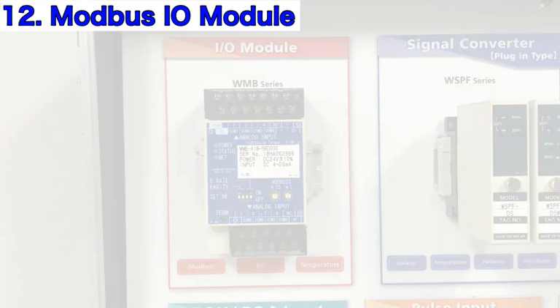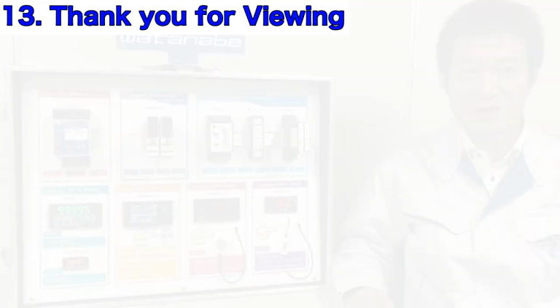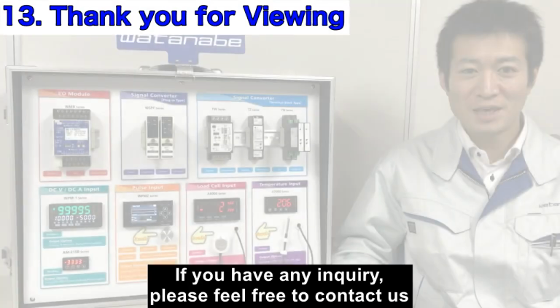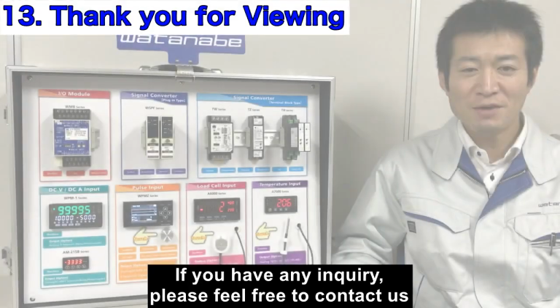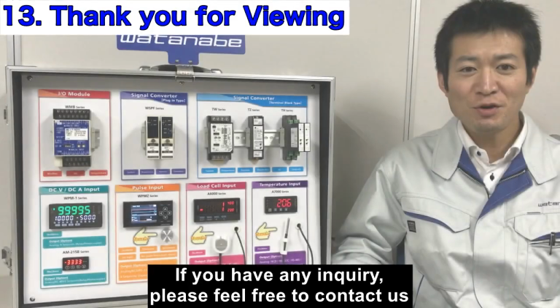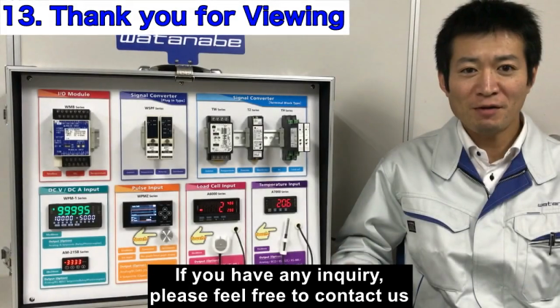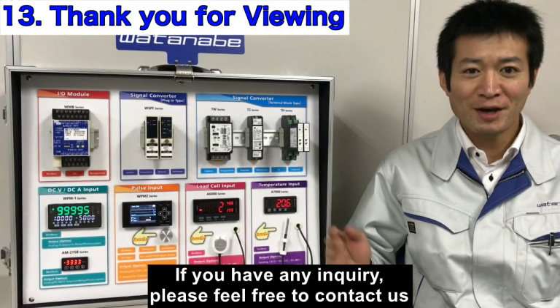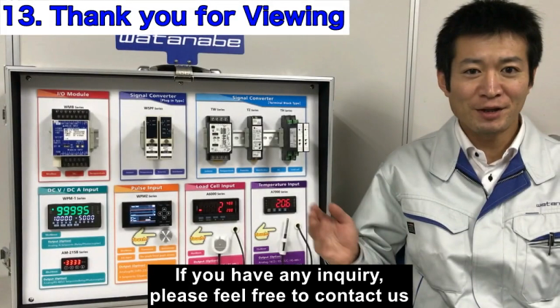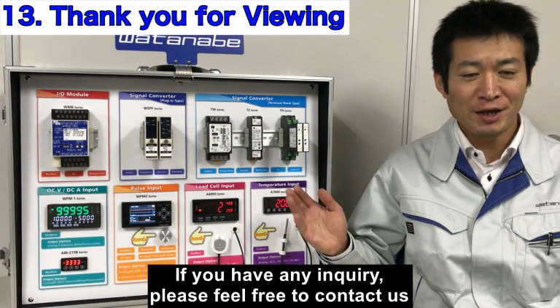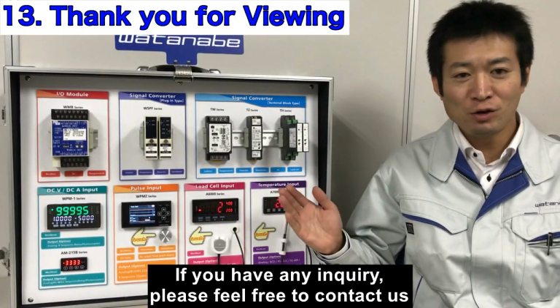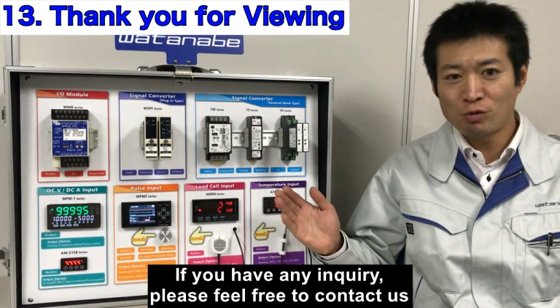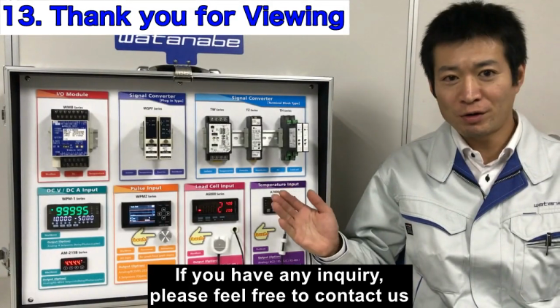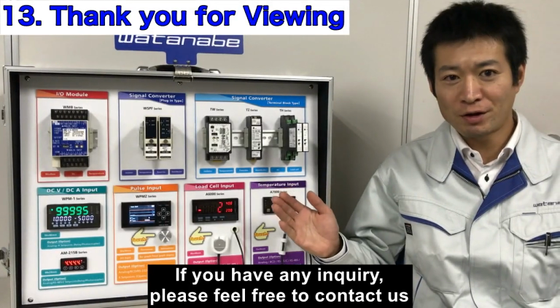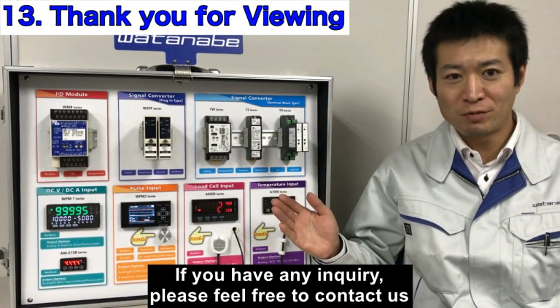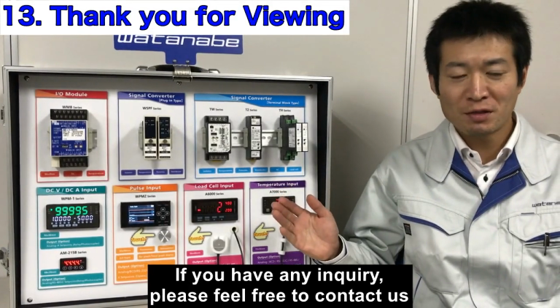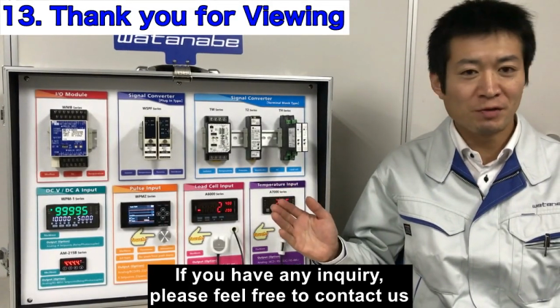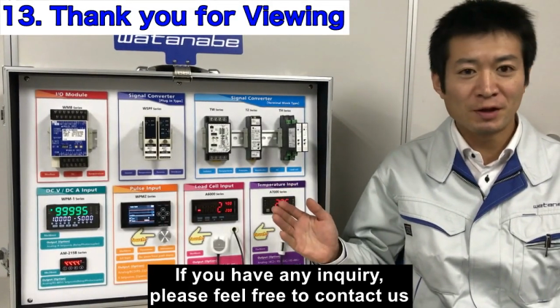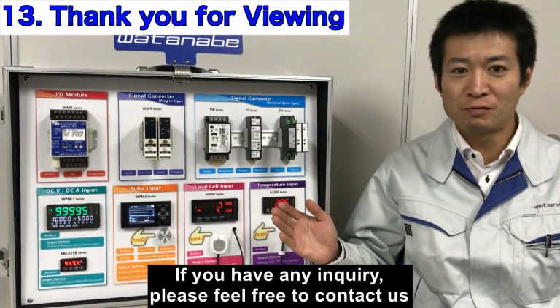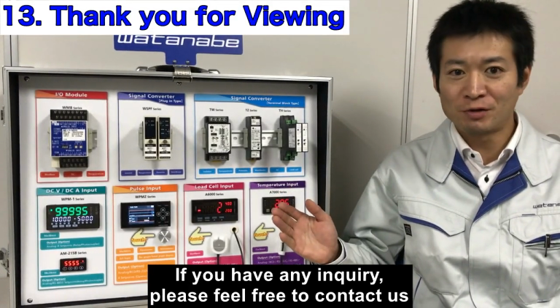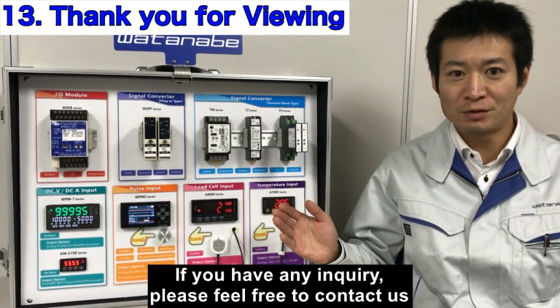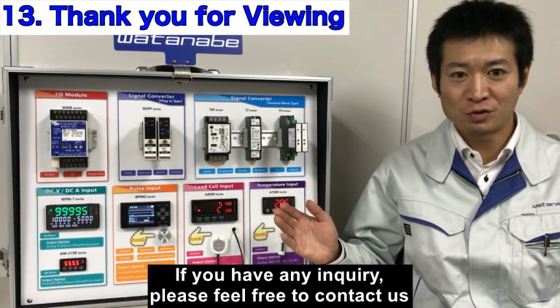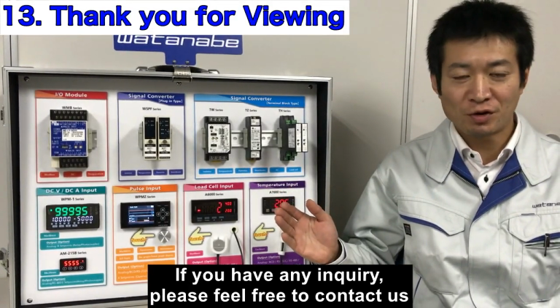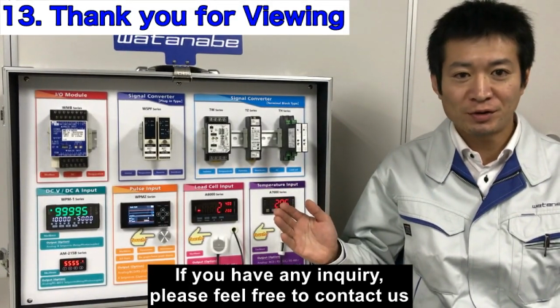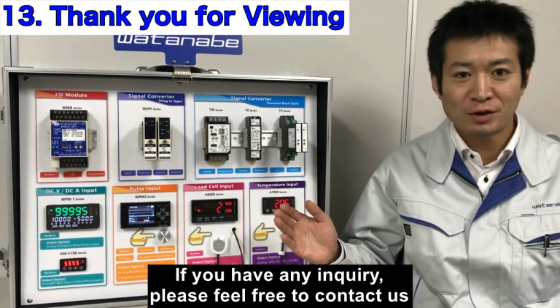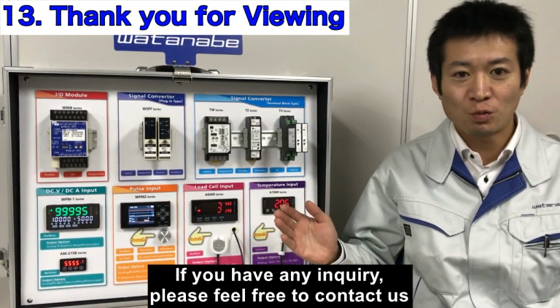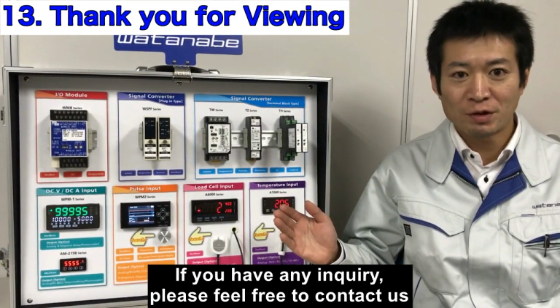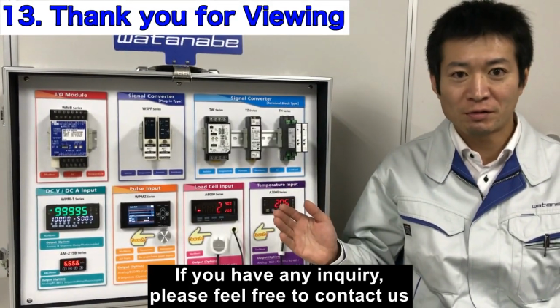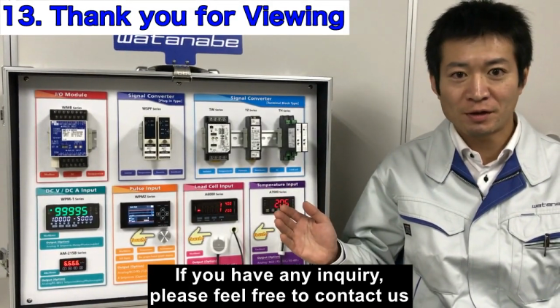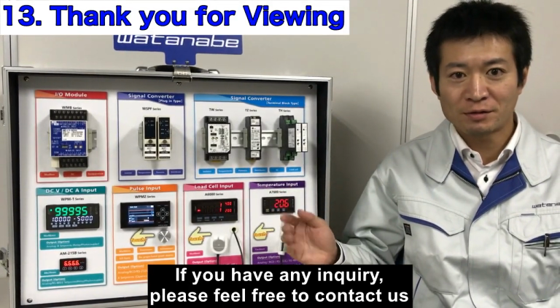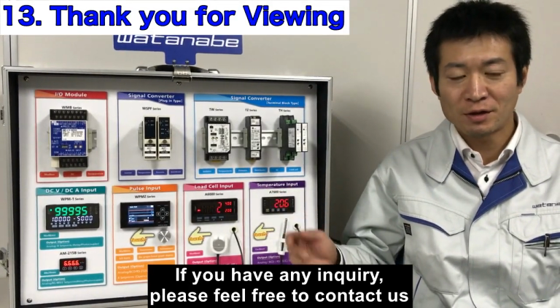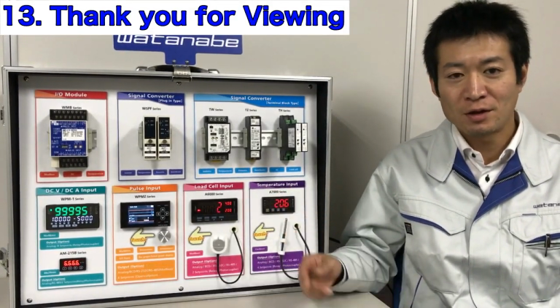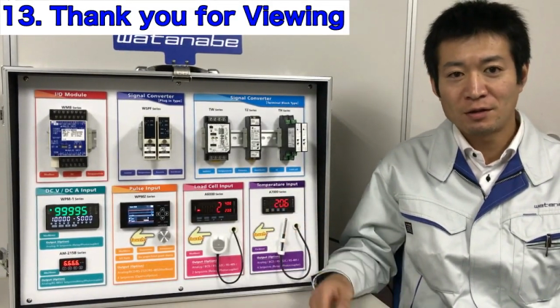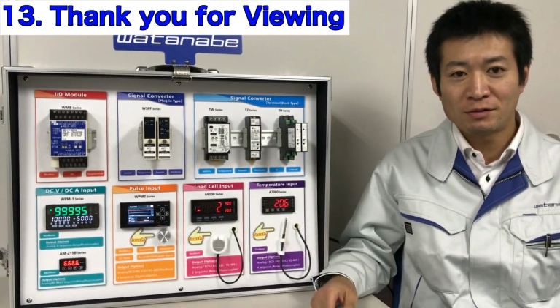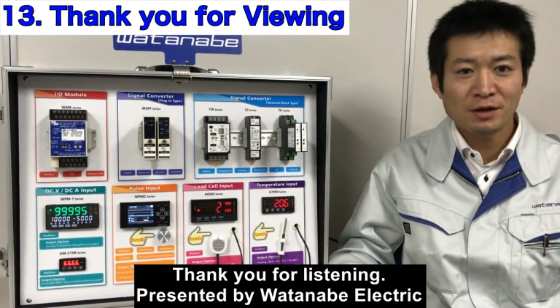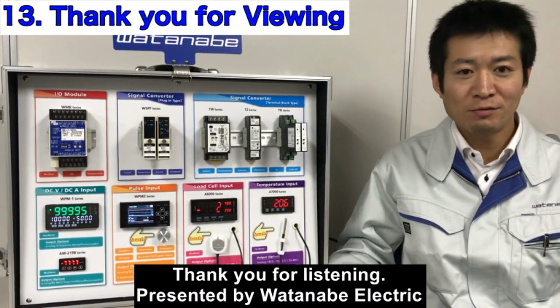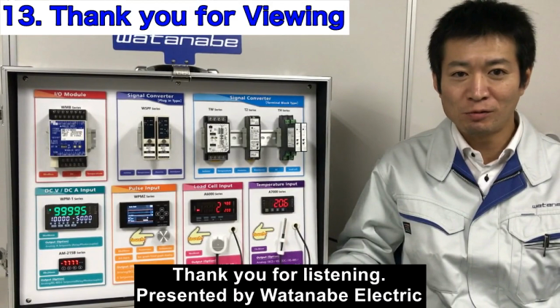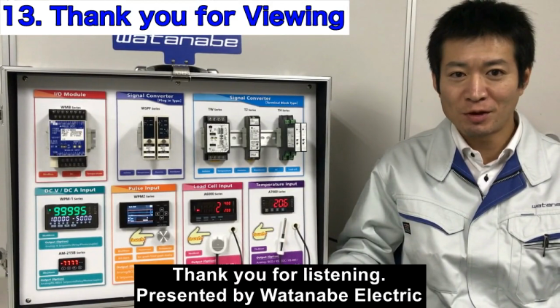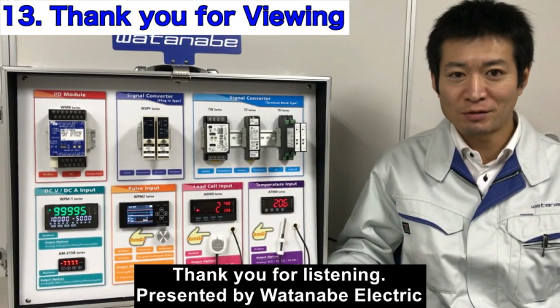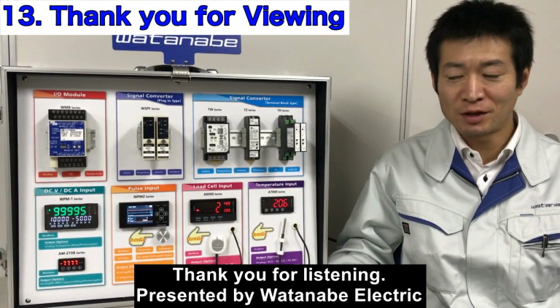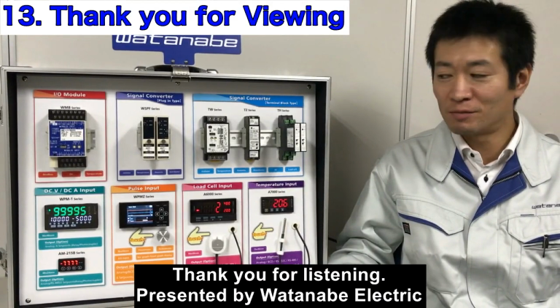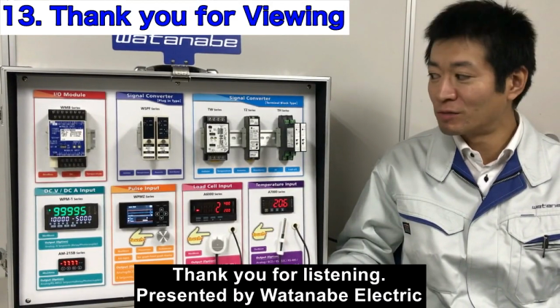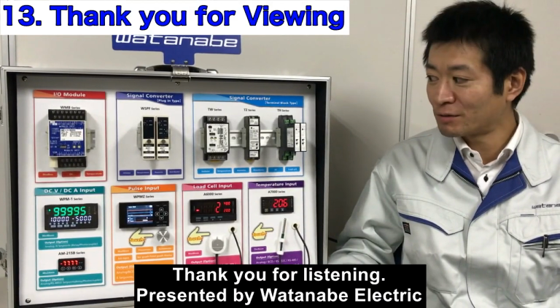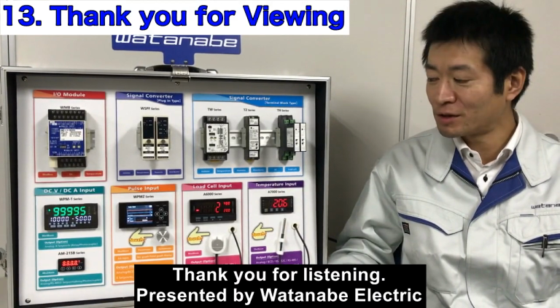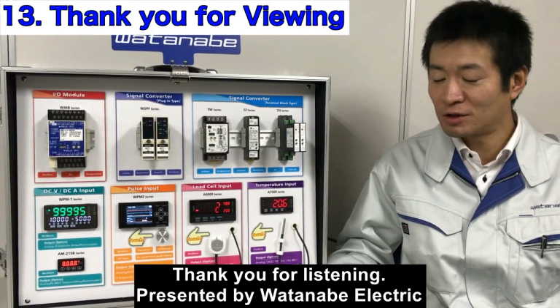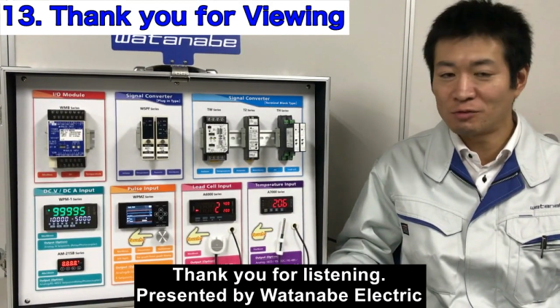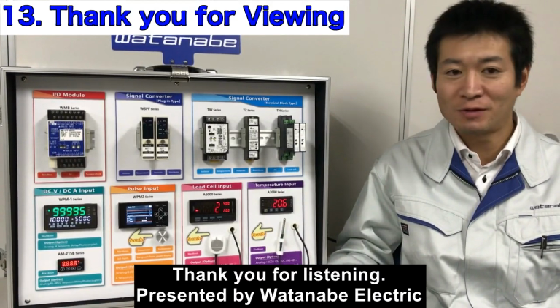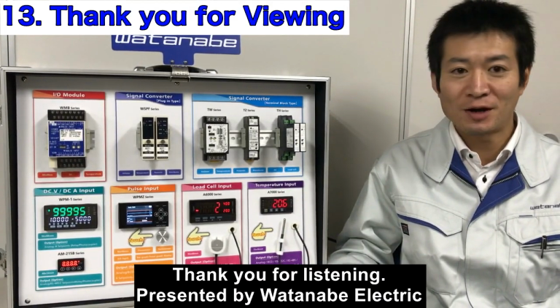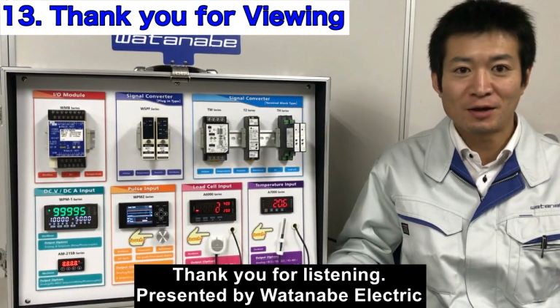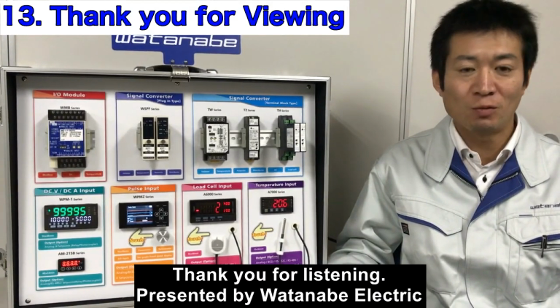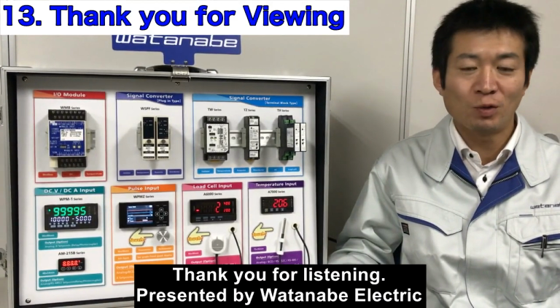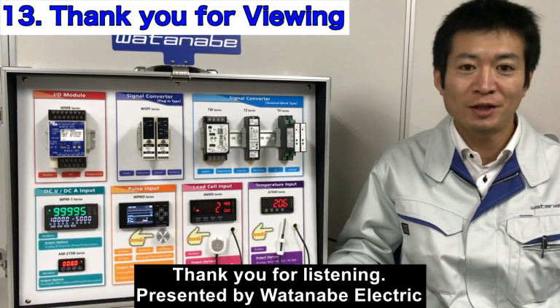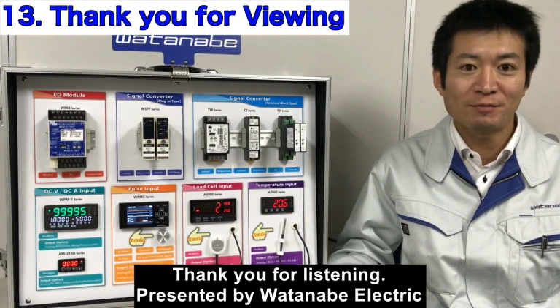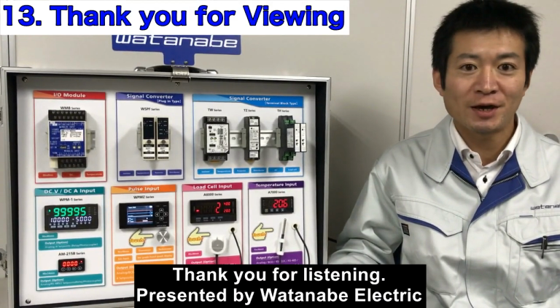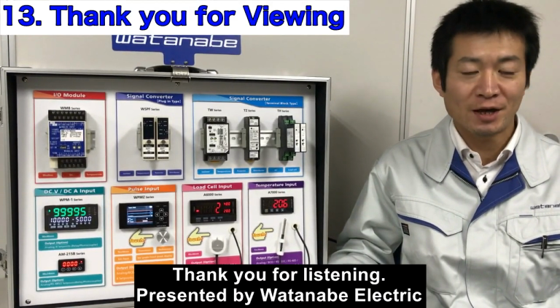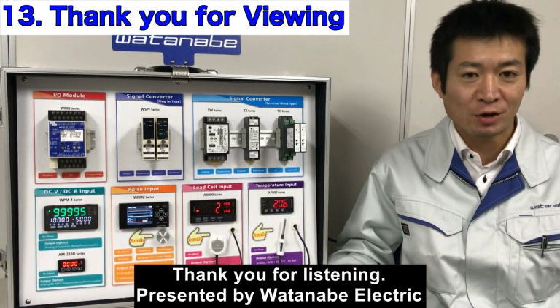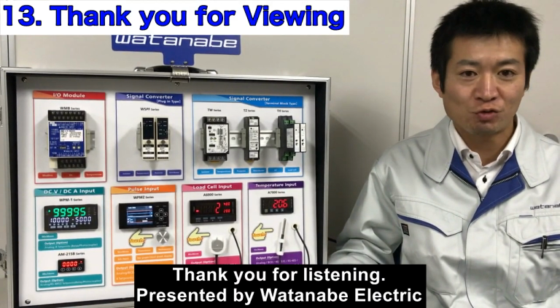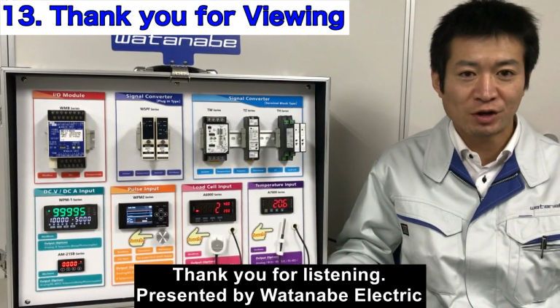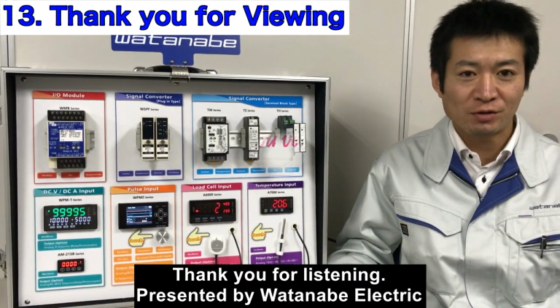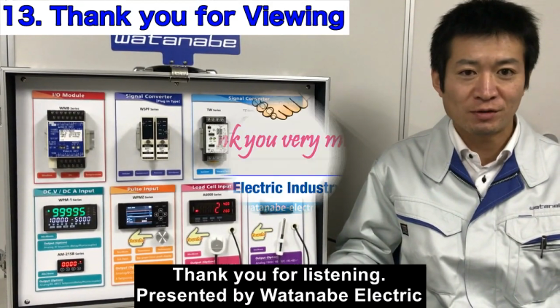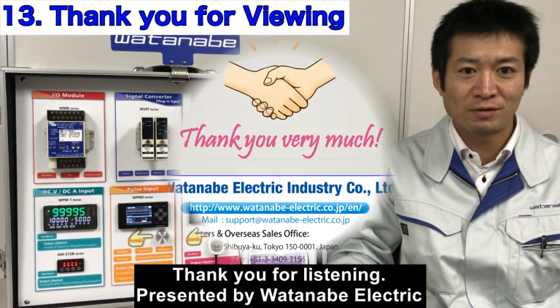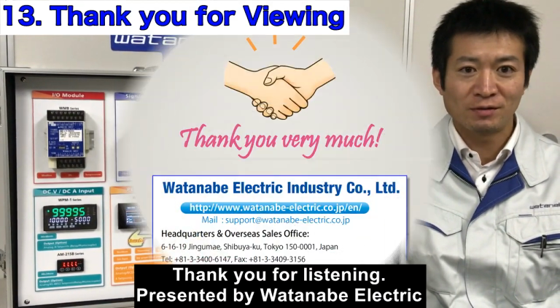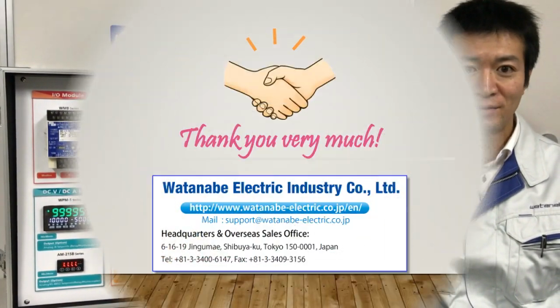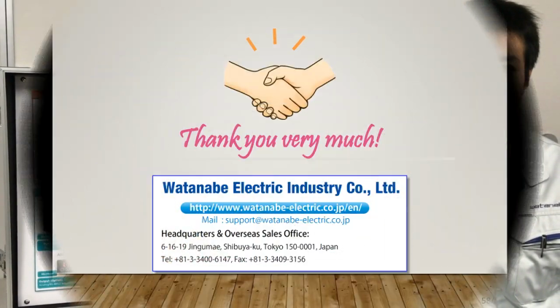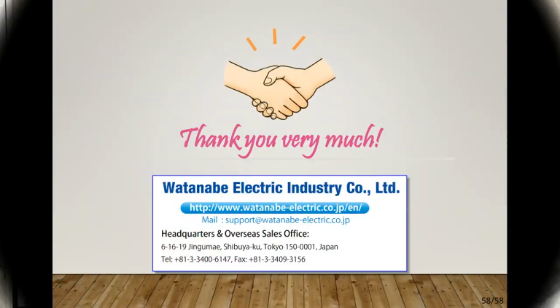If you have any inquiry, please feel free to contact us. Thank you for listening. Presented by Watanabe Electric.